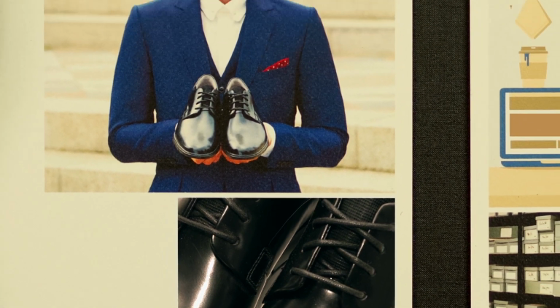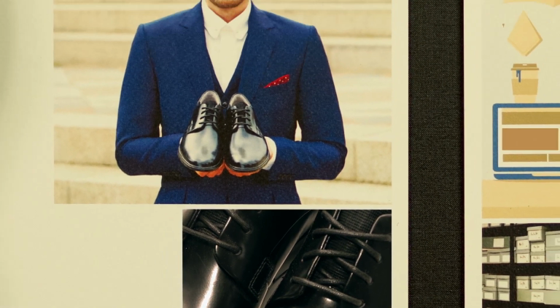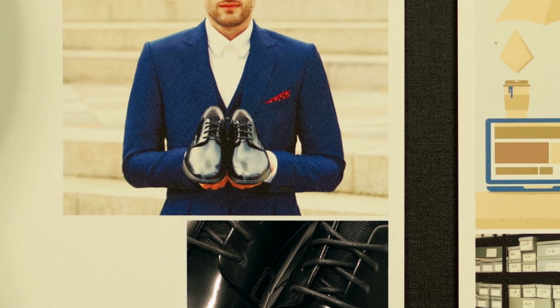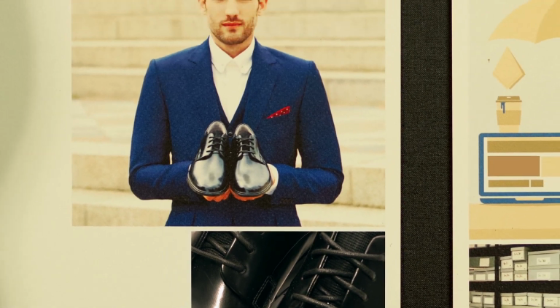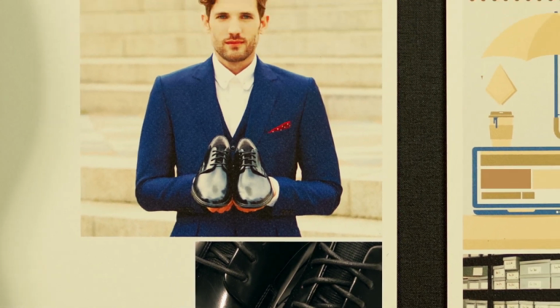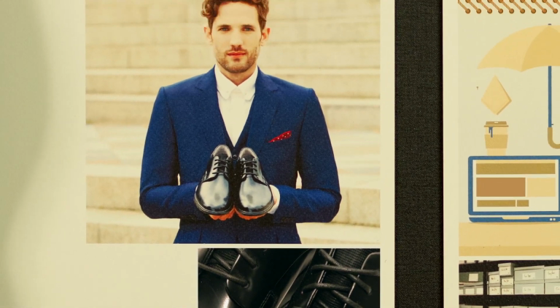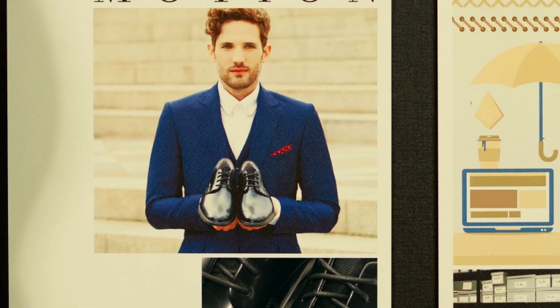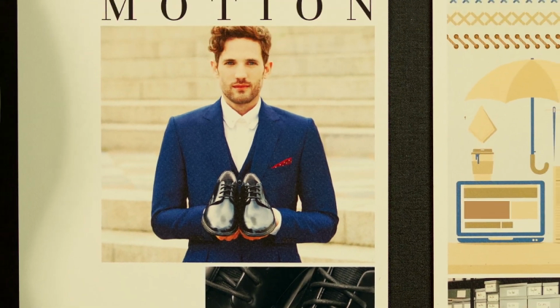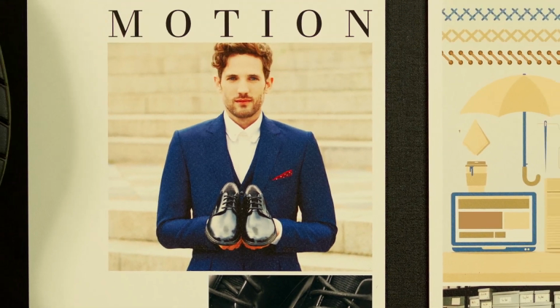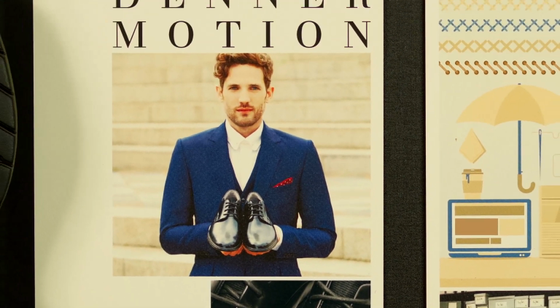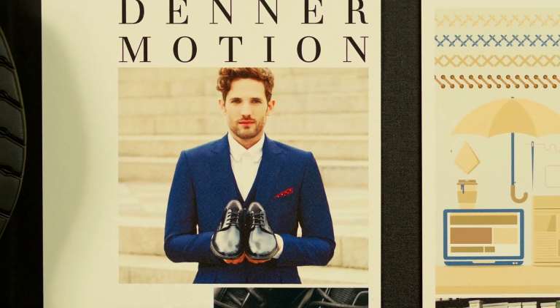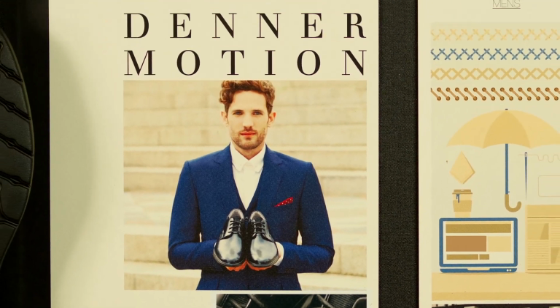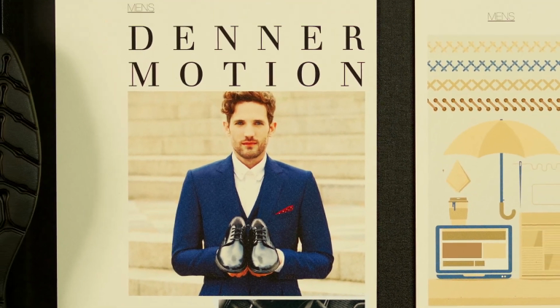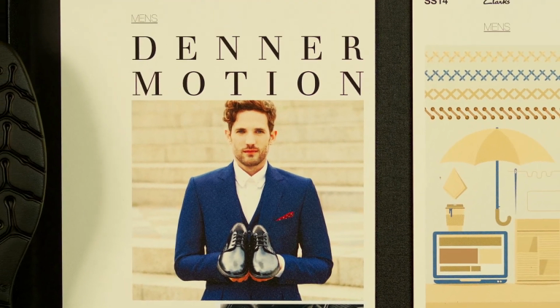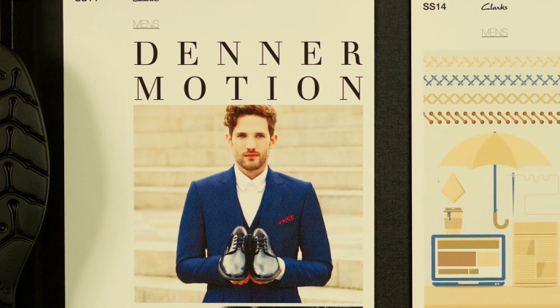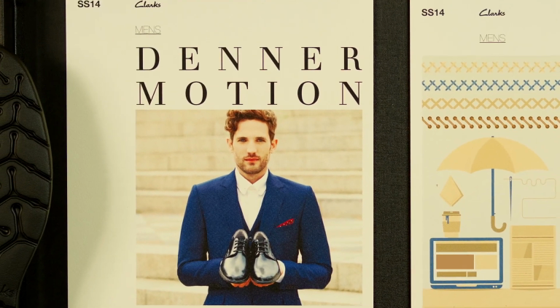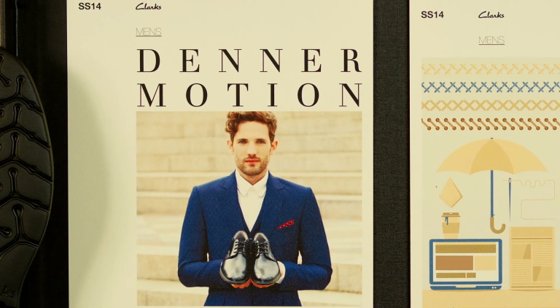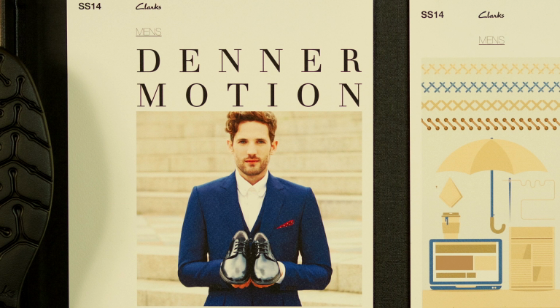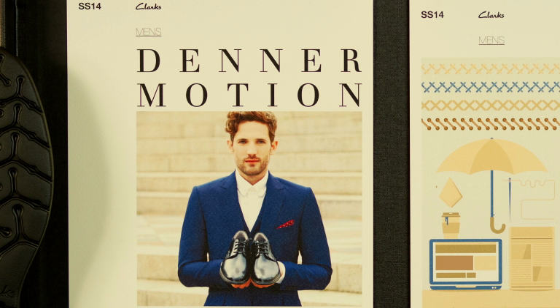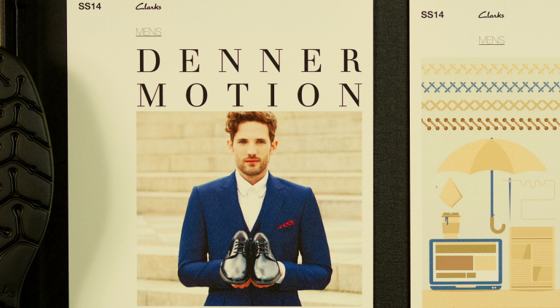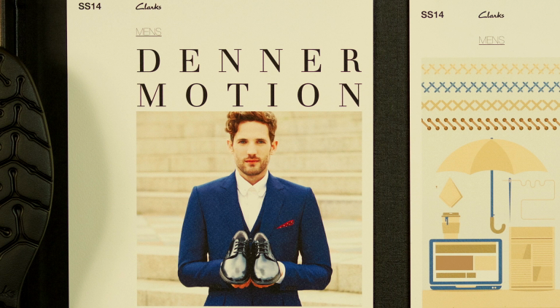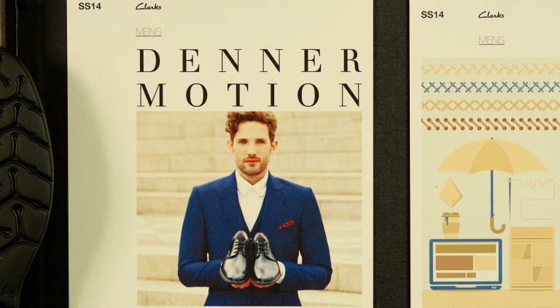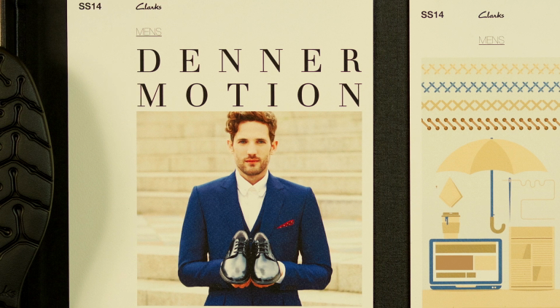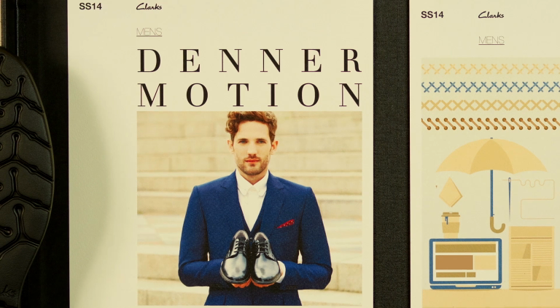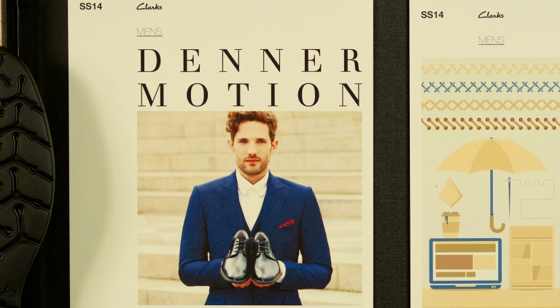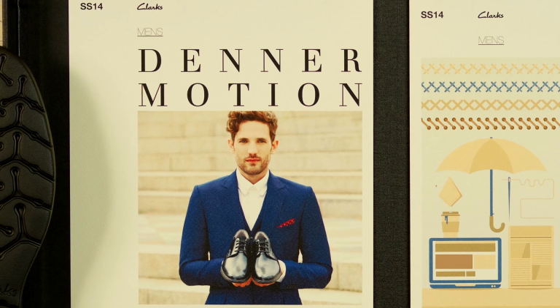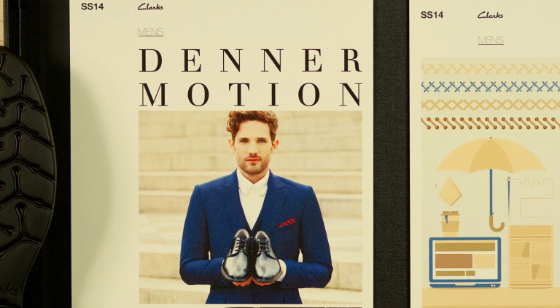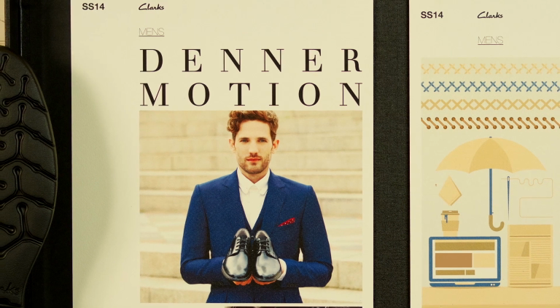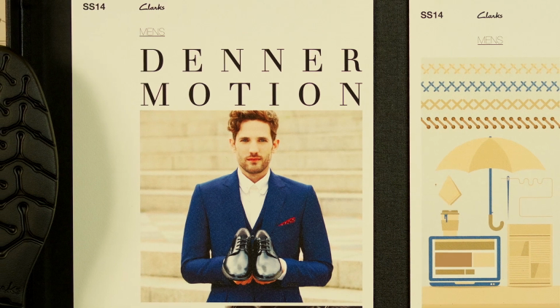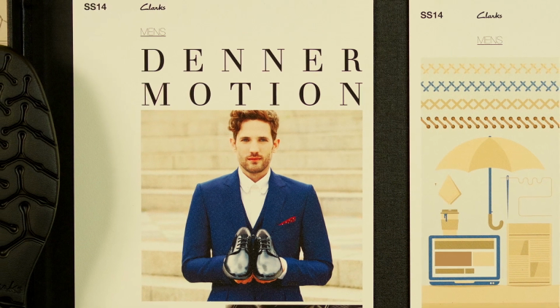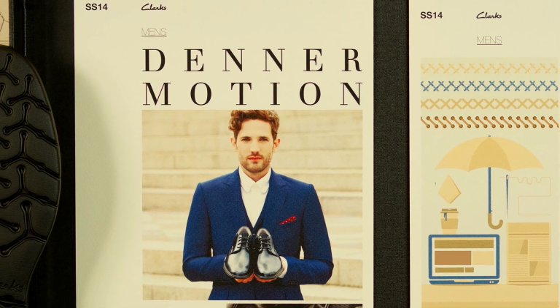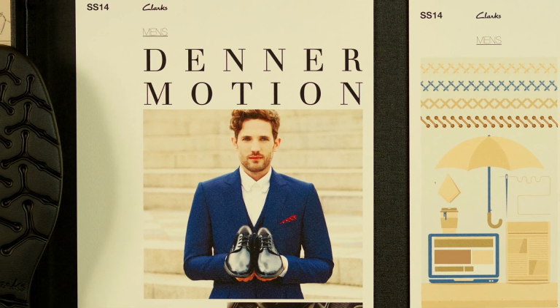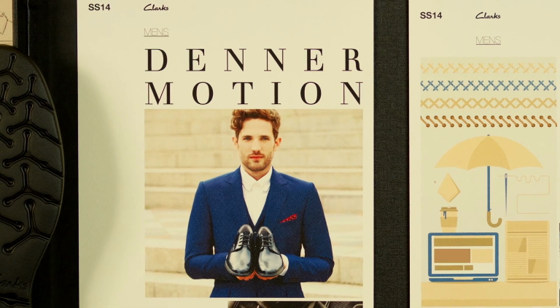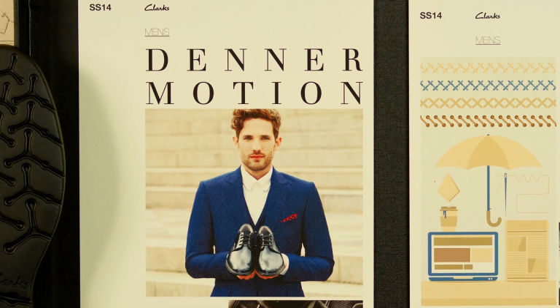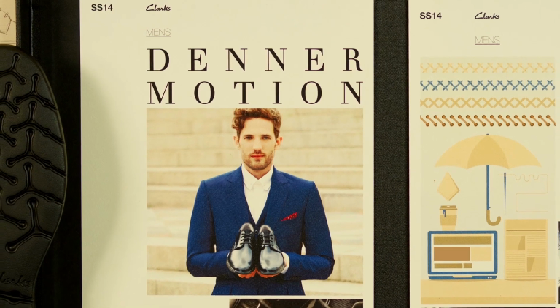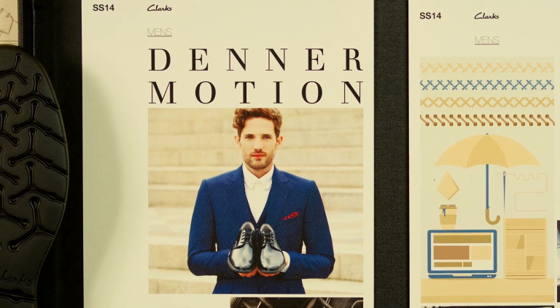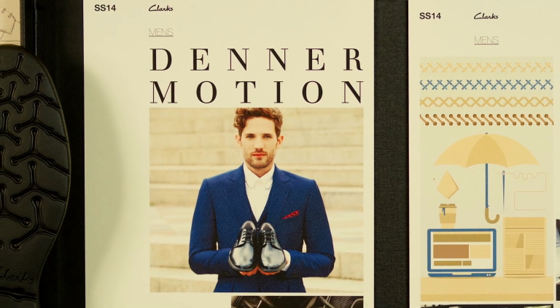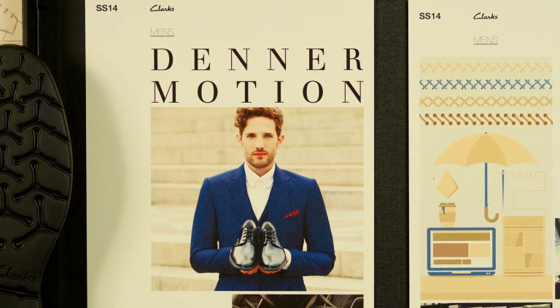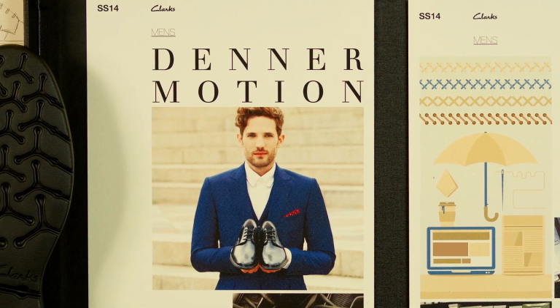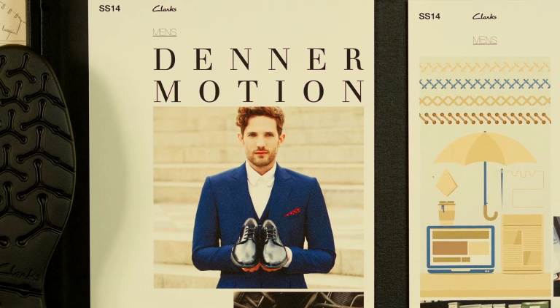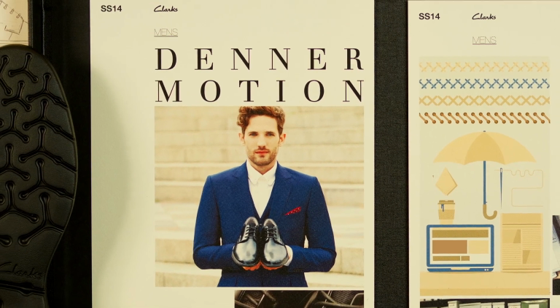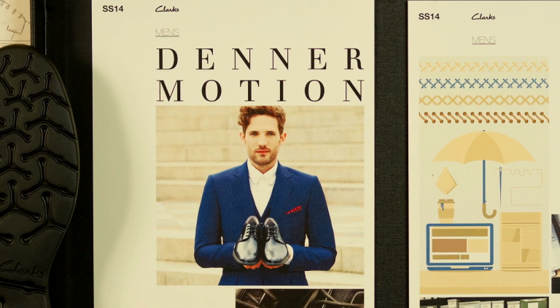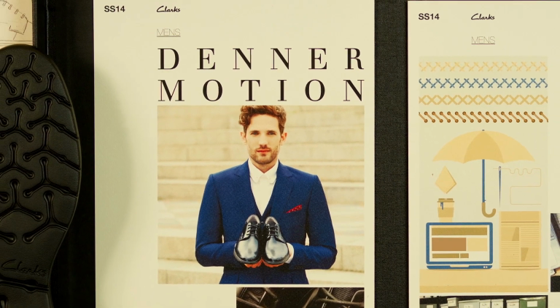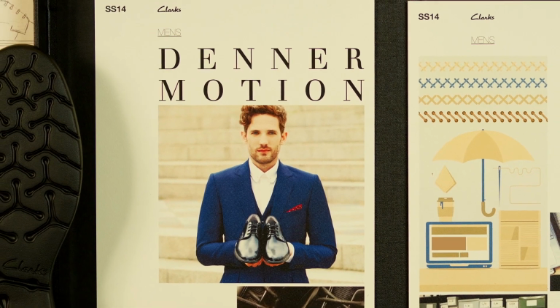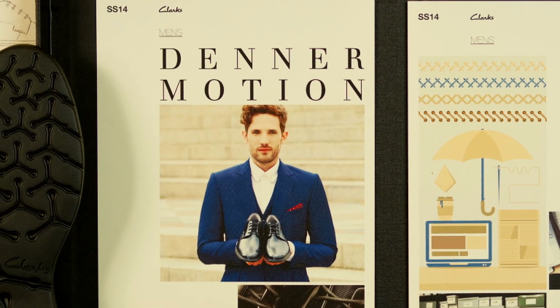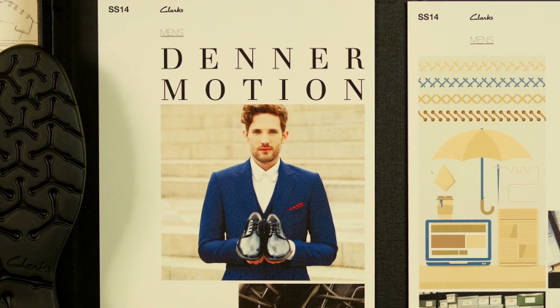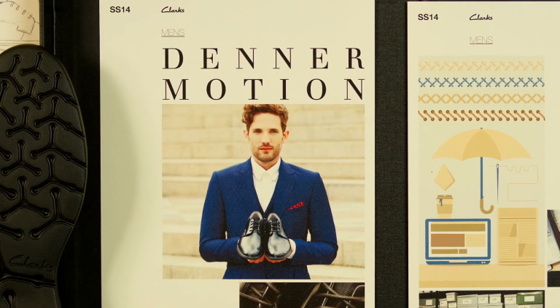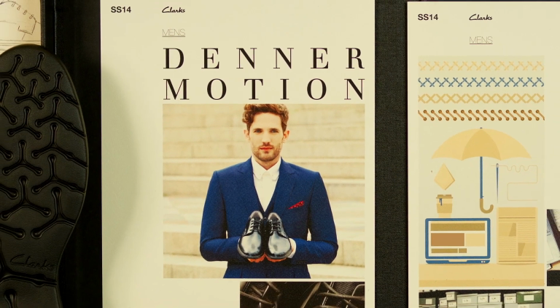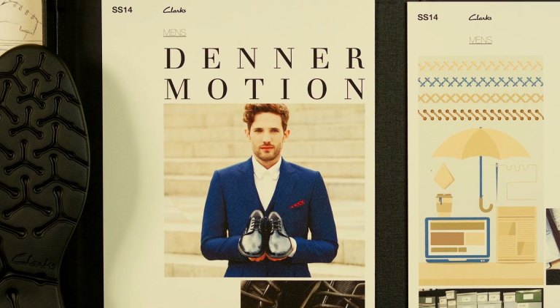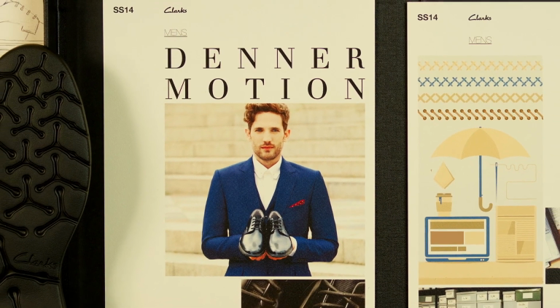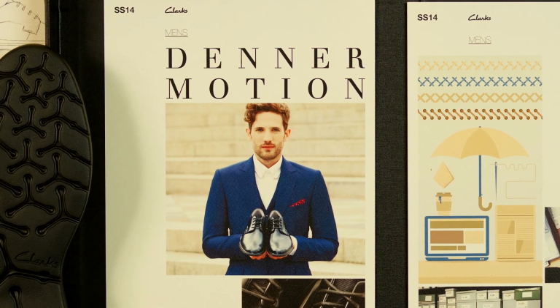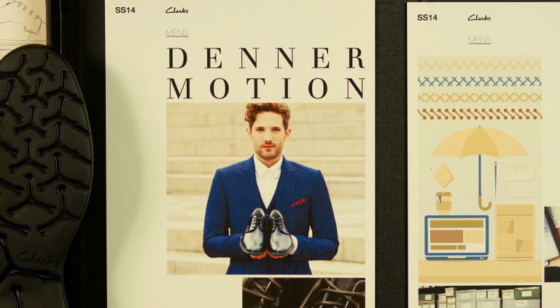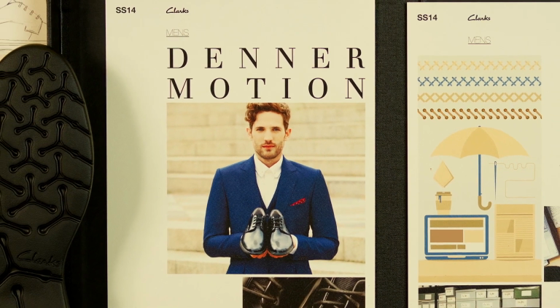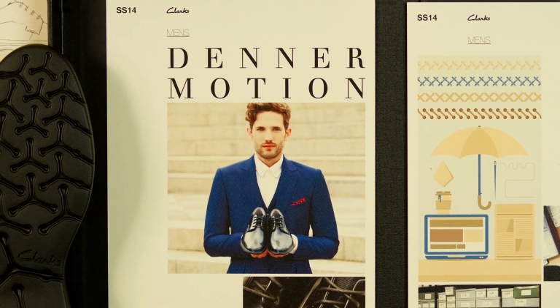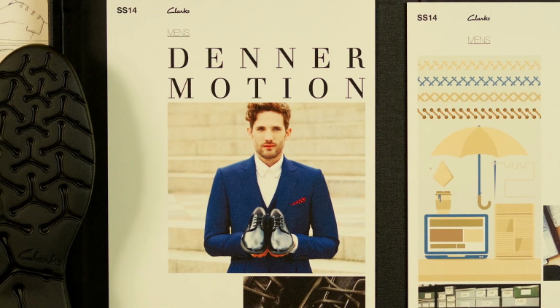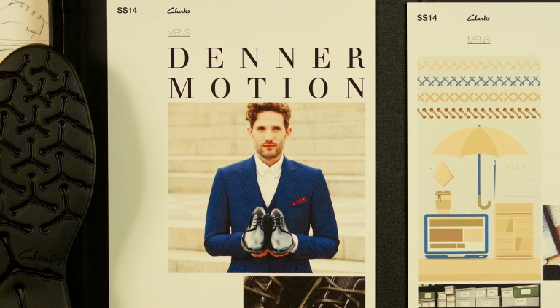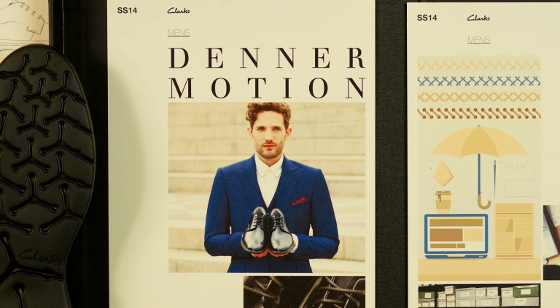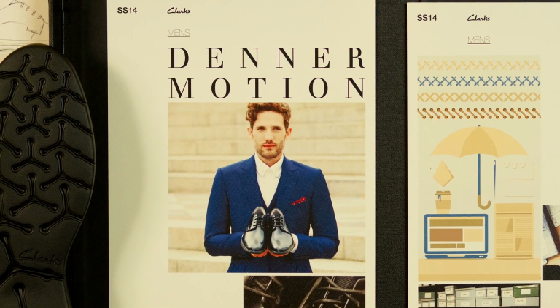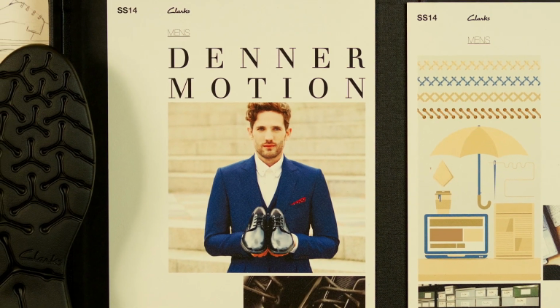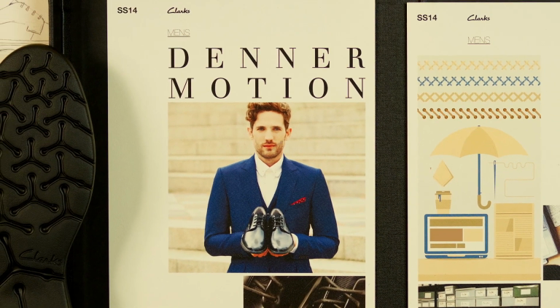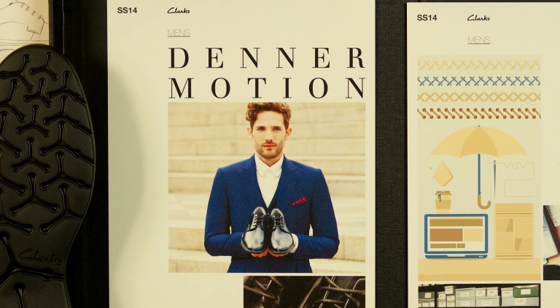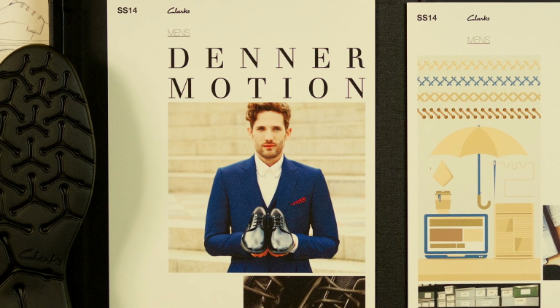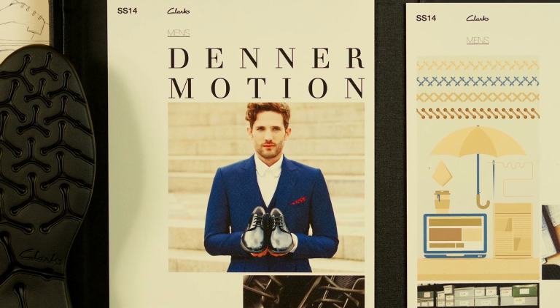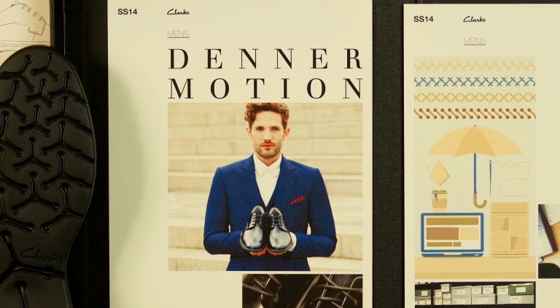Designed in smart, high-shine leather, Denimotion is the dress-up or dress-down shoe, perfect to get you across town.